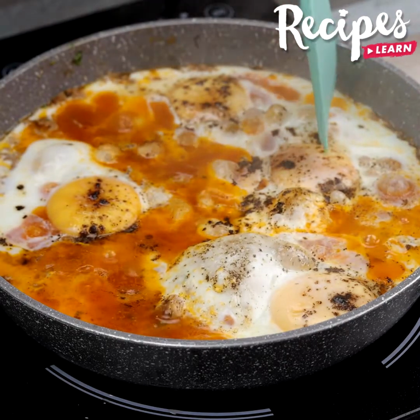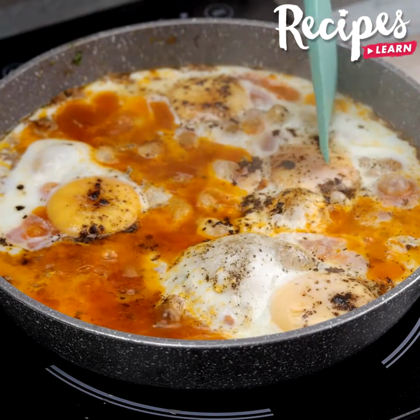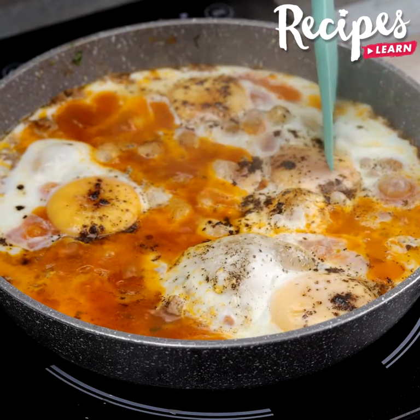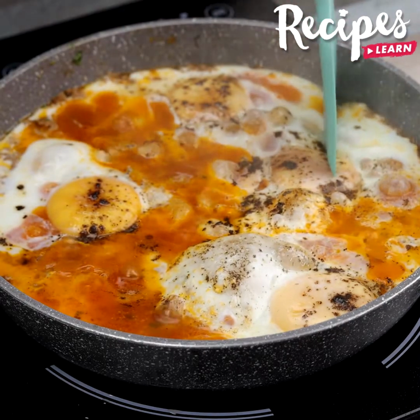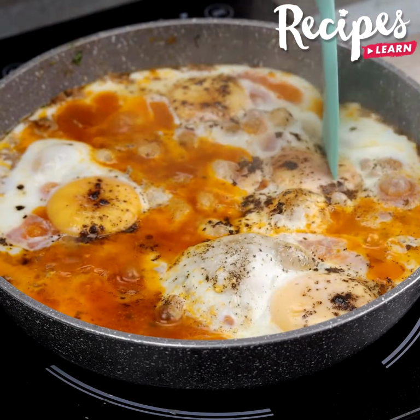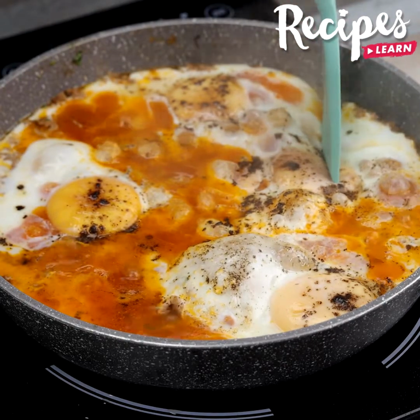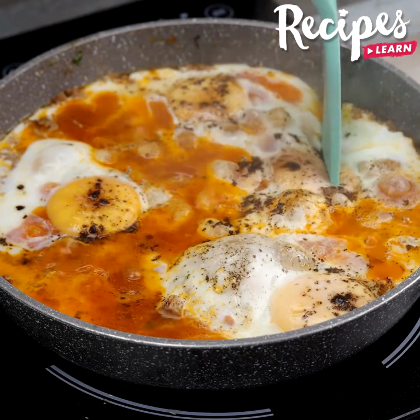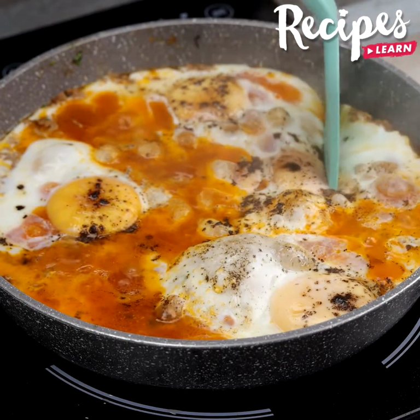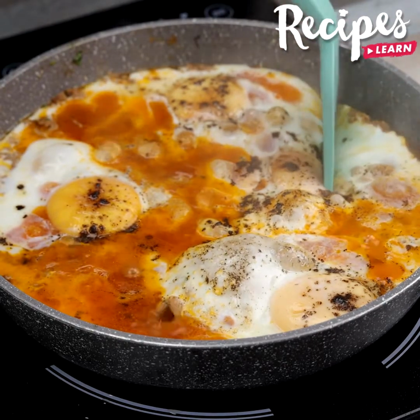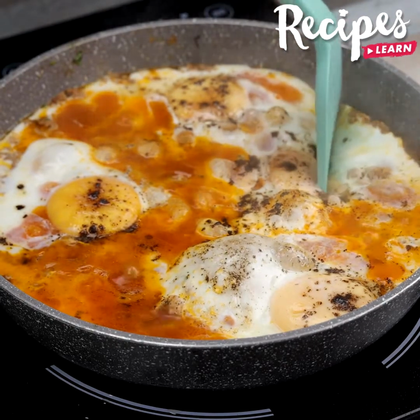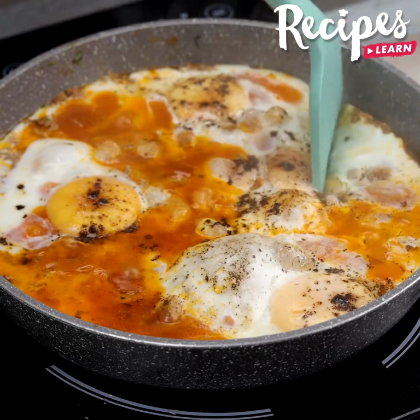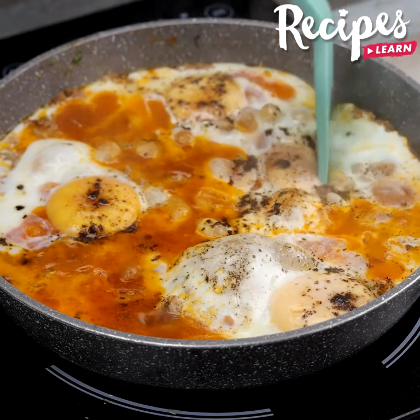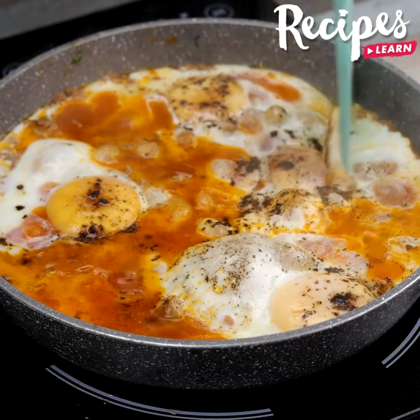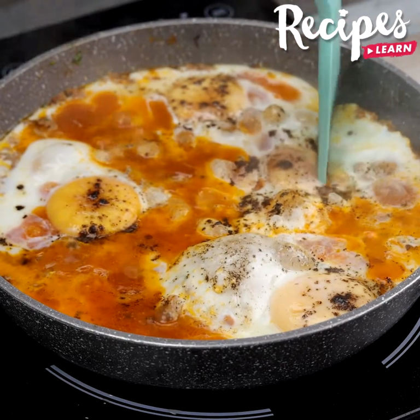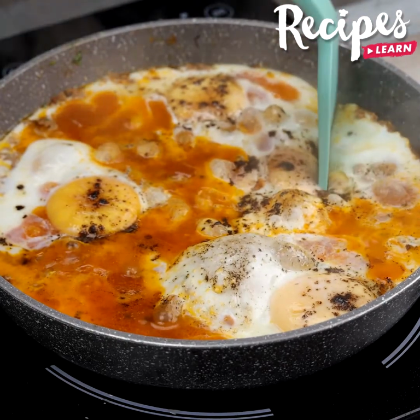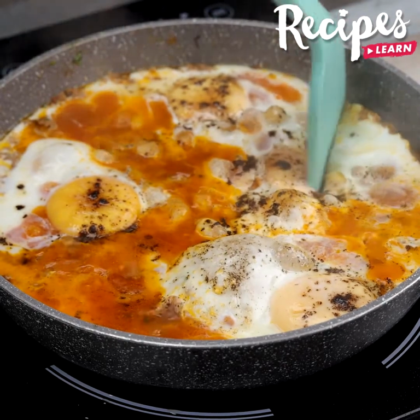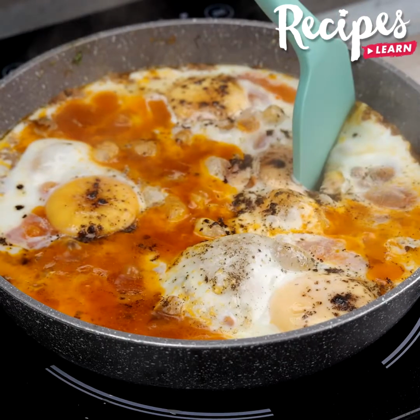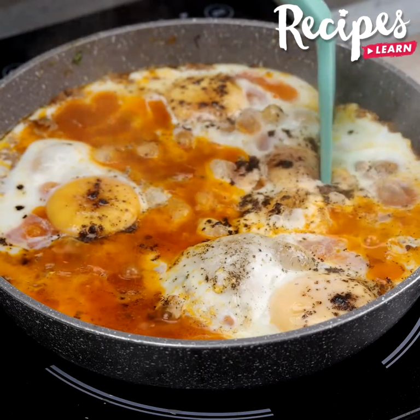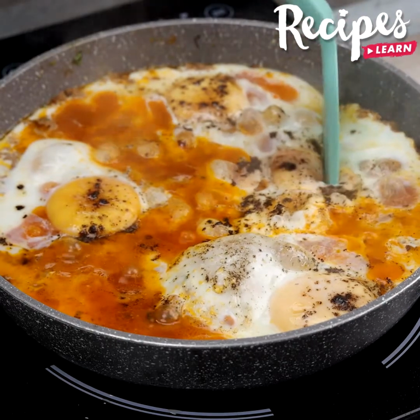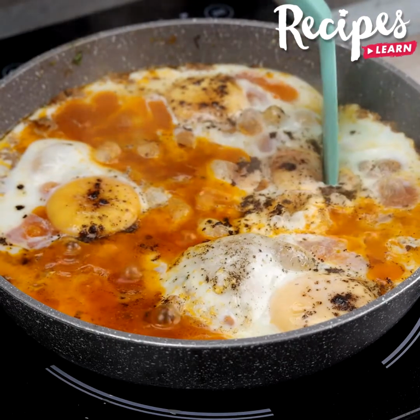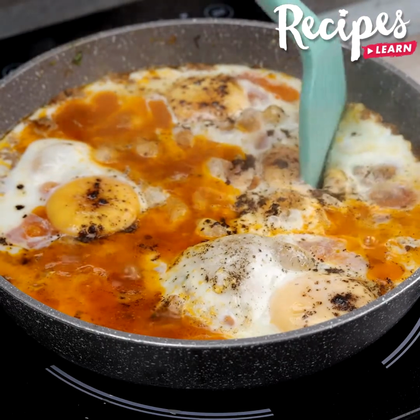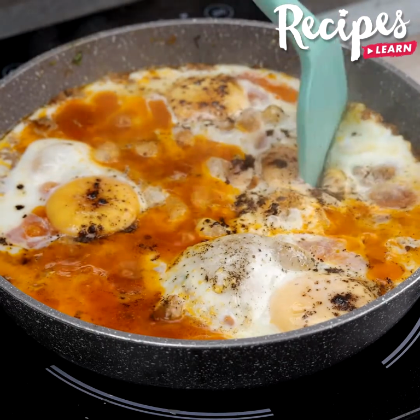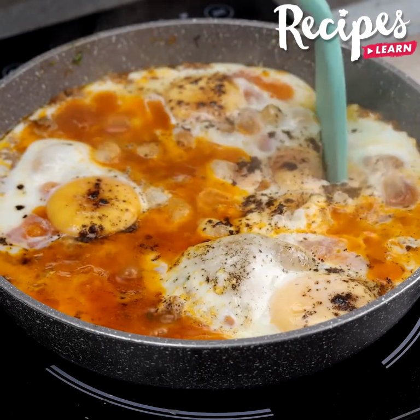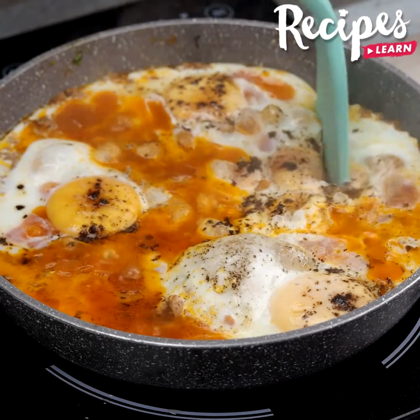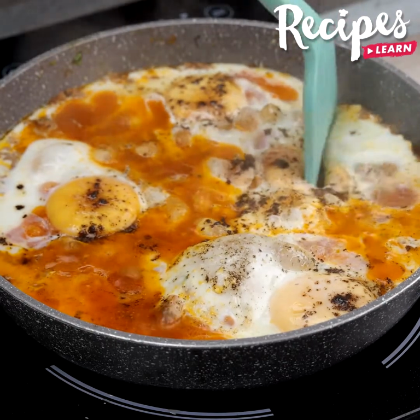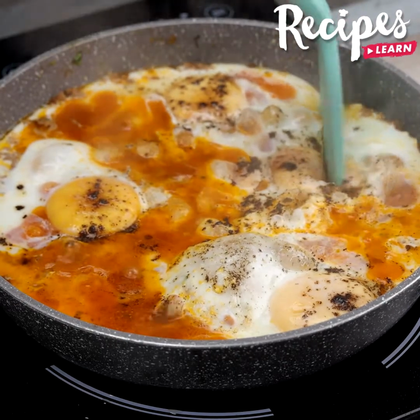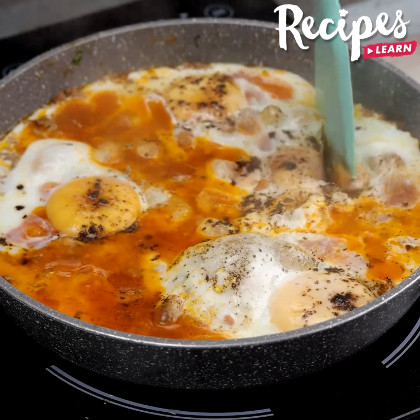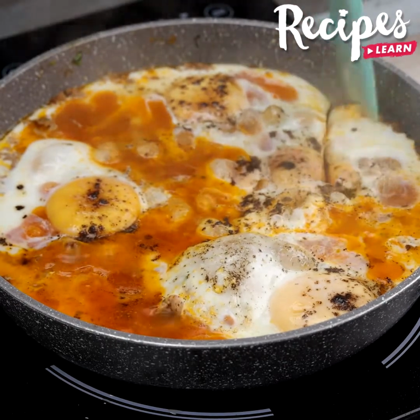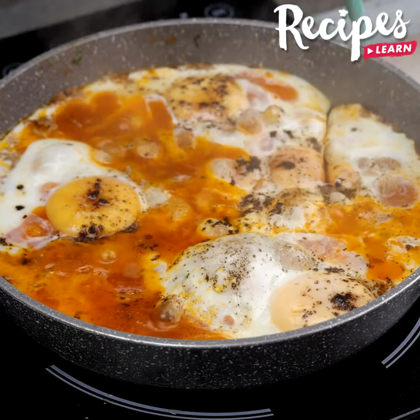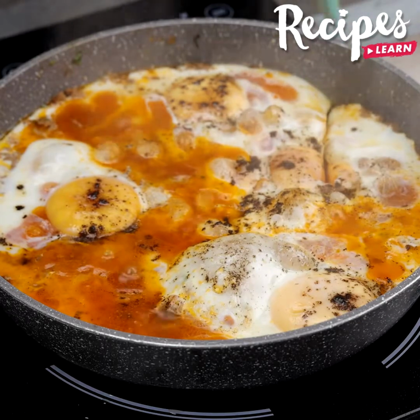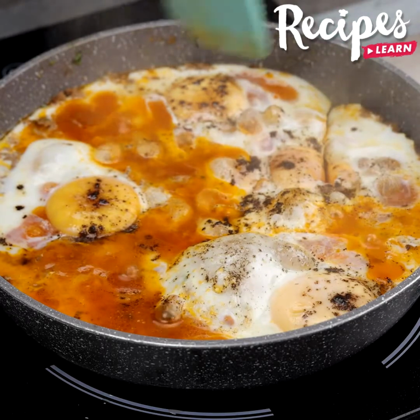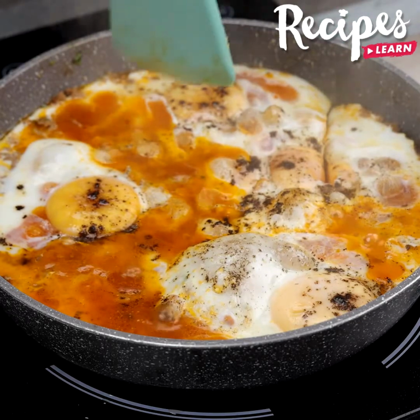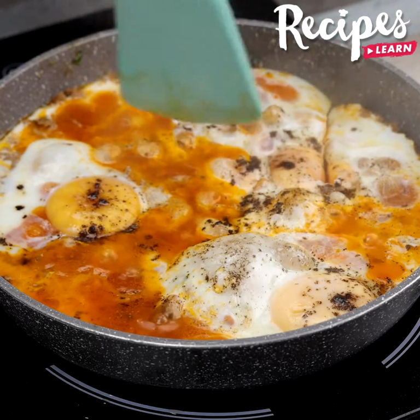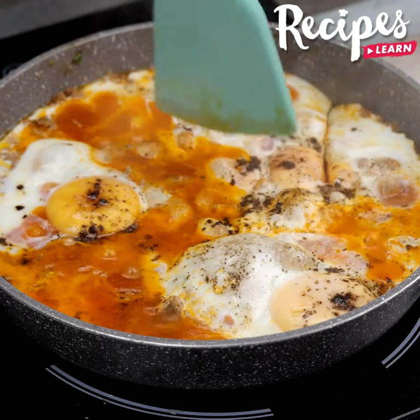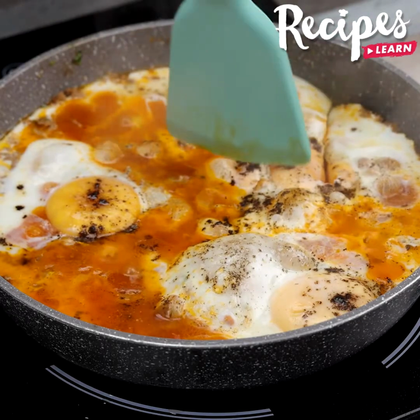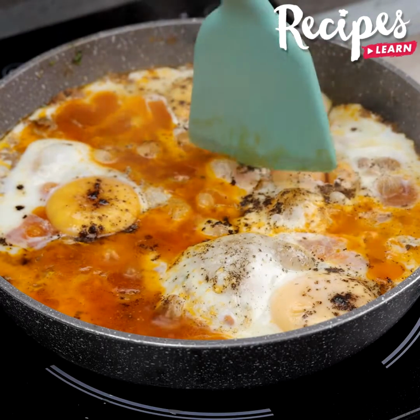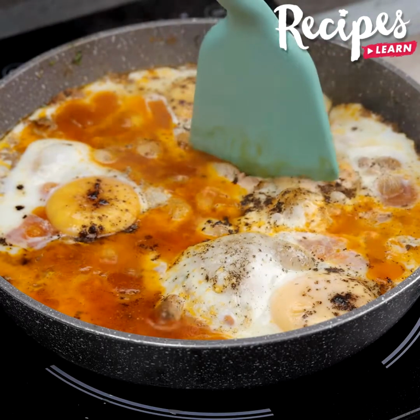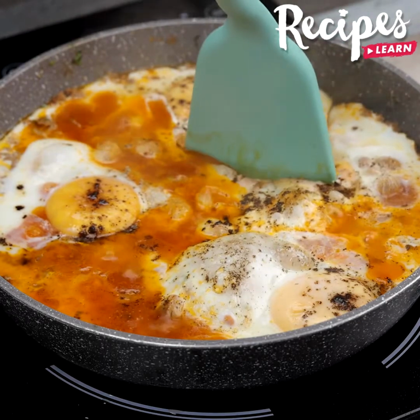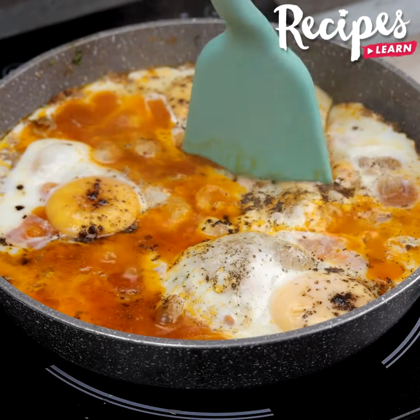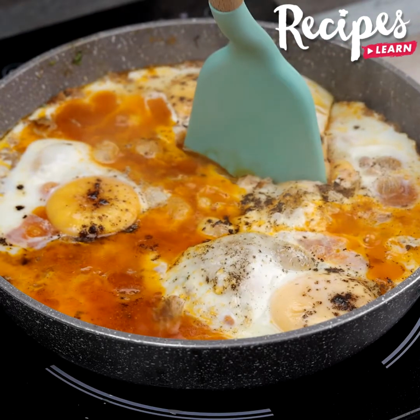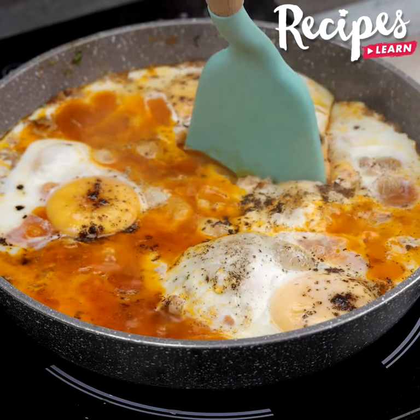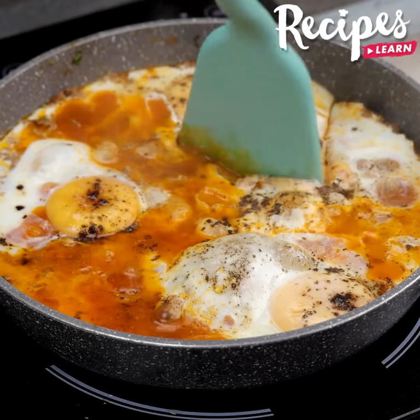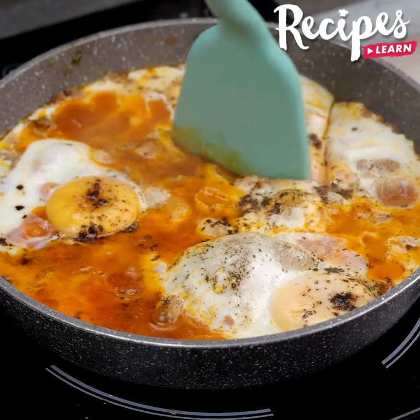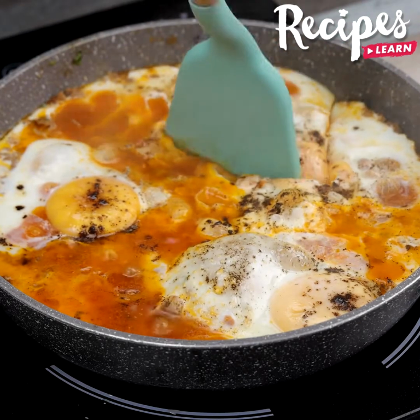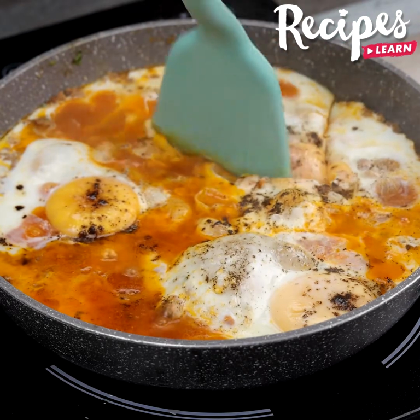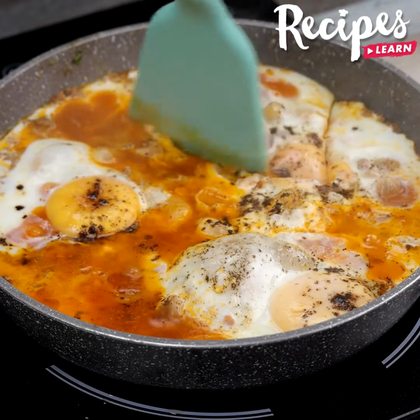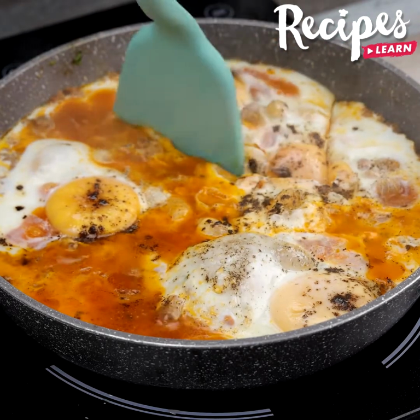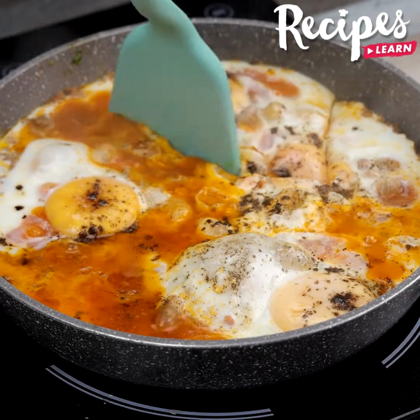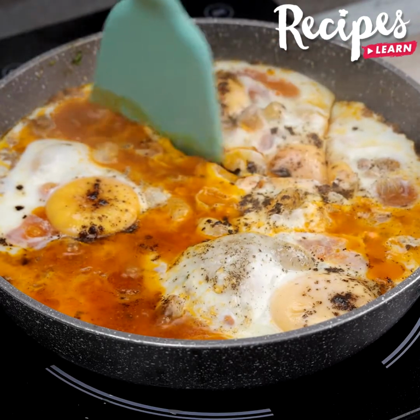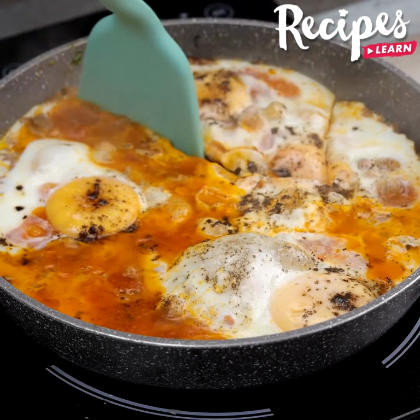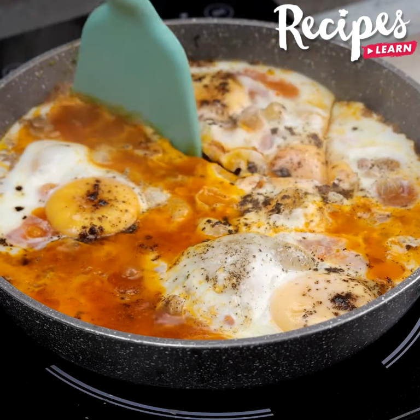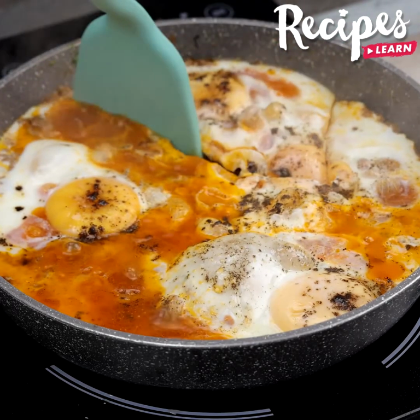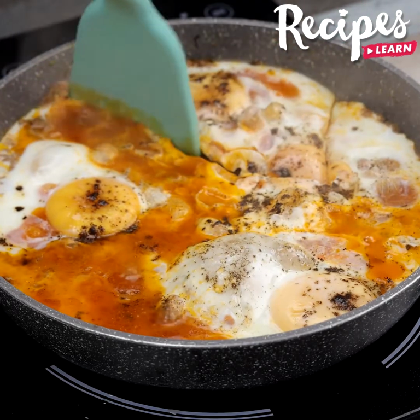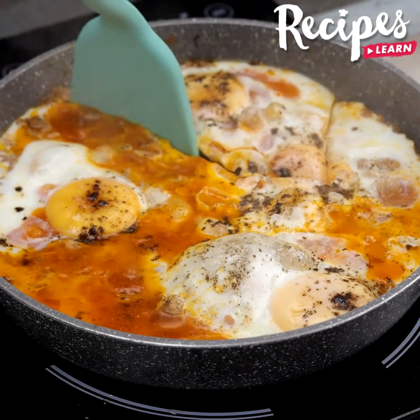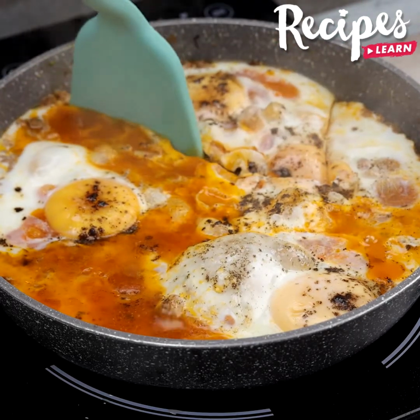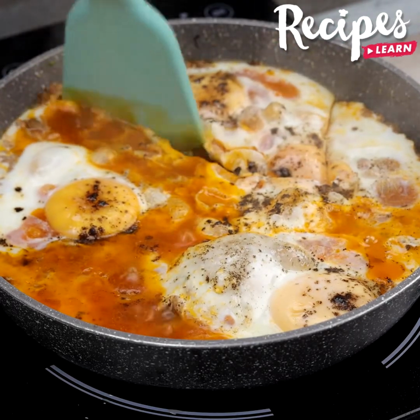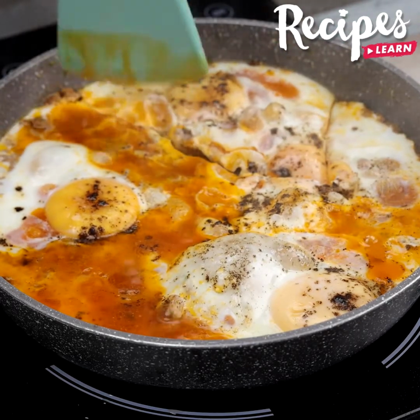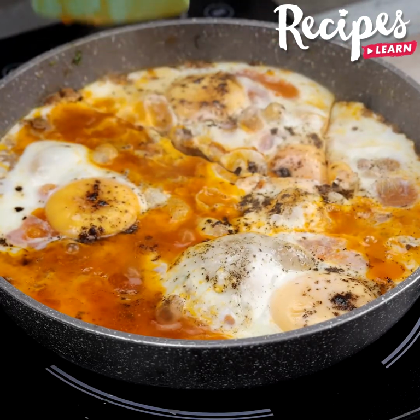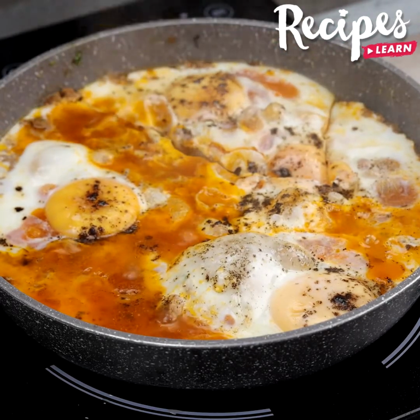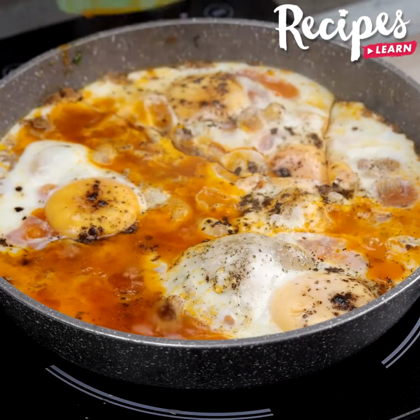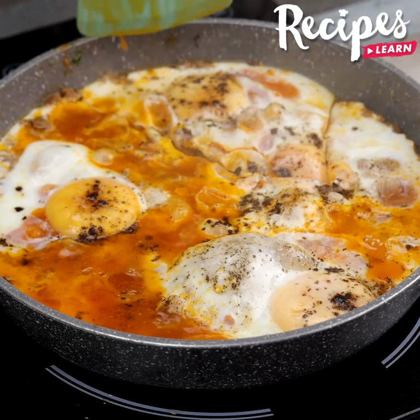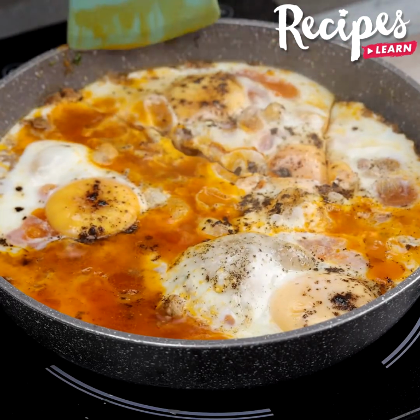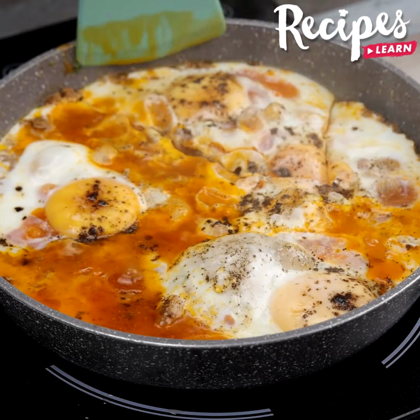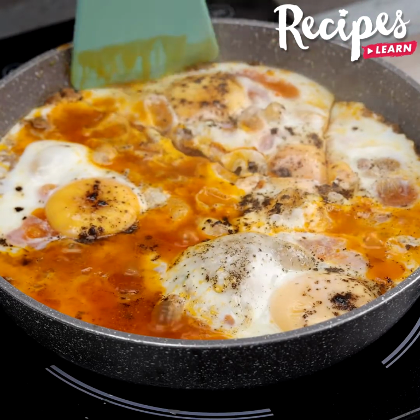Look how easy and how delicious it is! I hope you enjoyed it — thank you very much for watching the video, see you in the next one! Bye-bye!